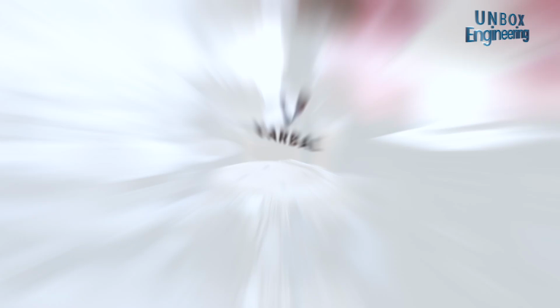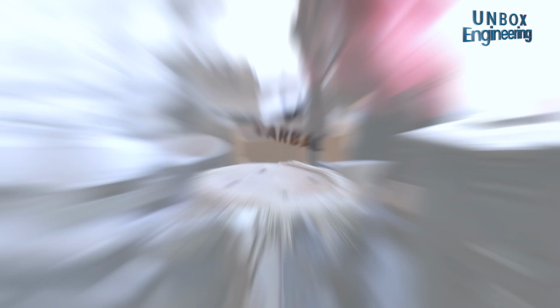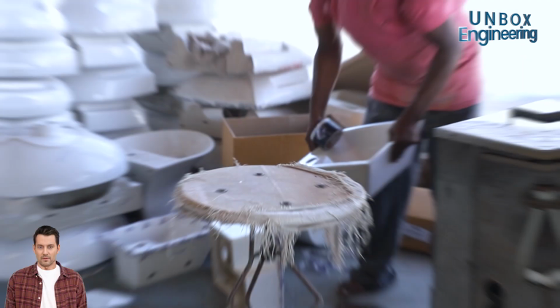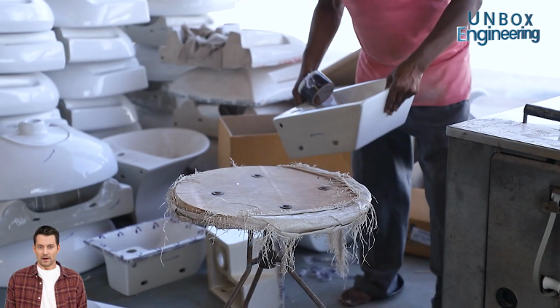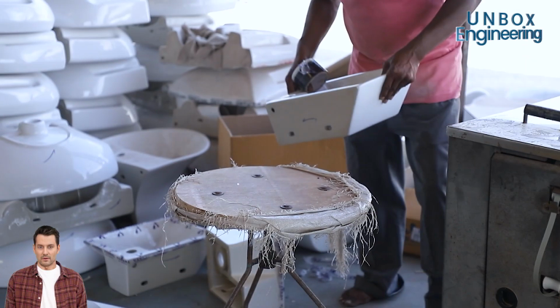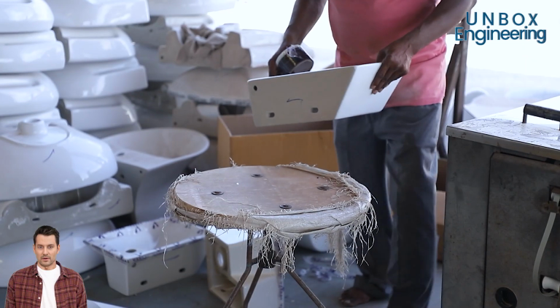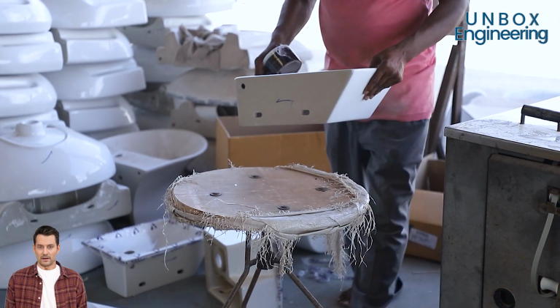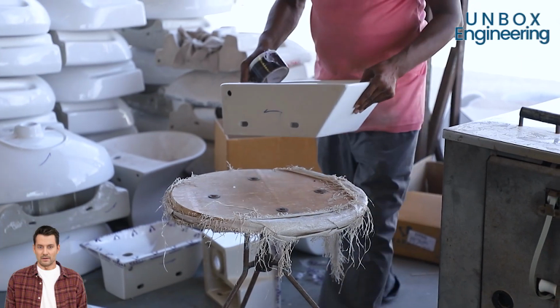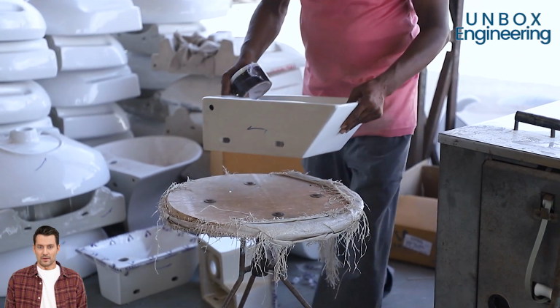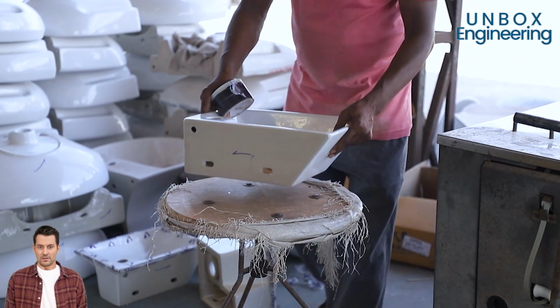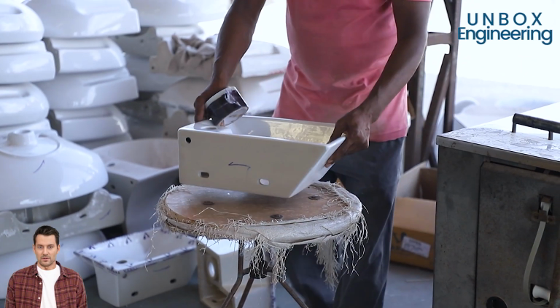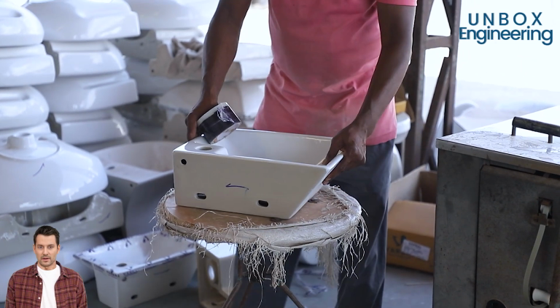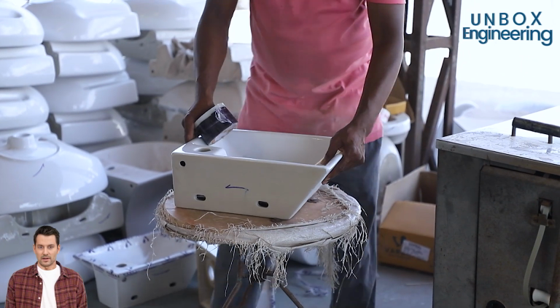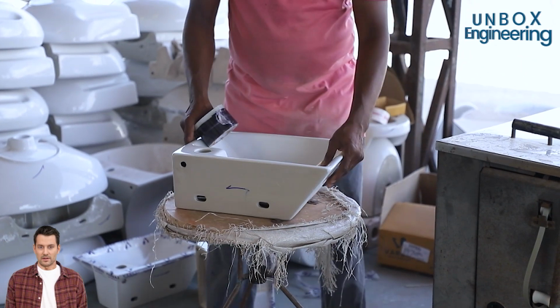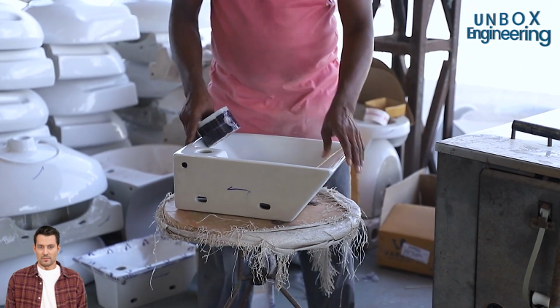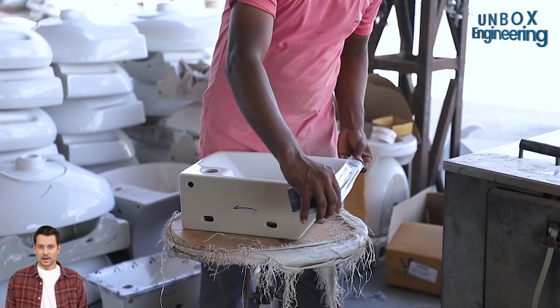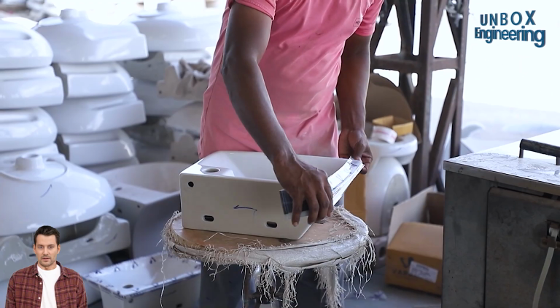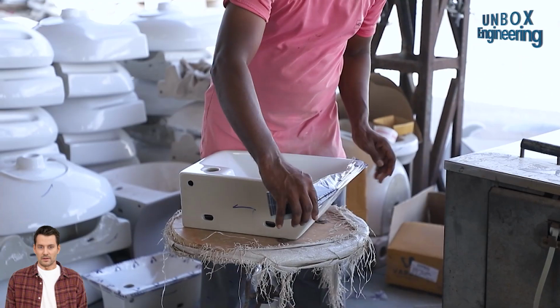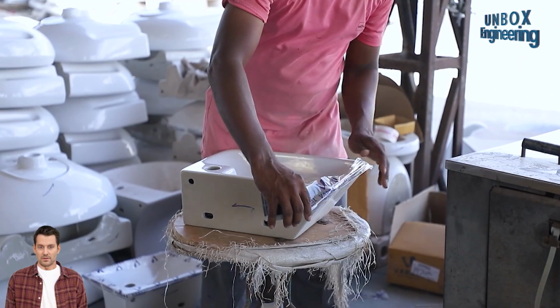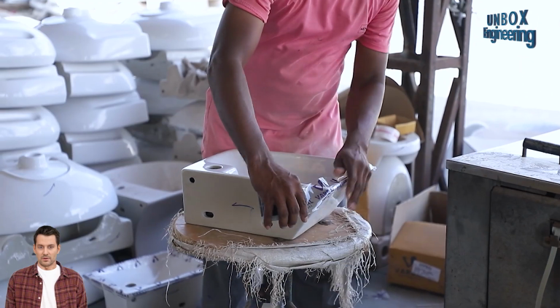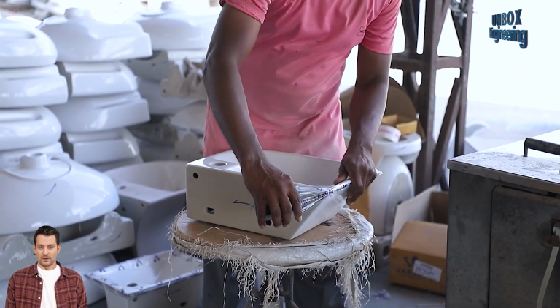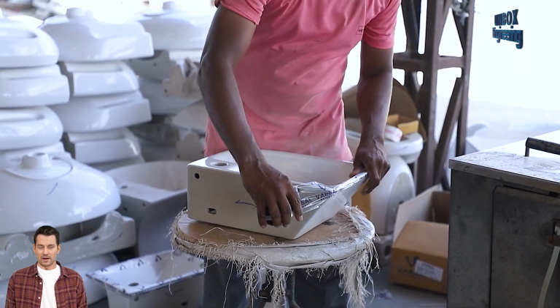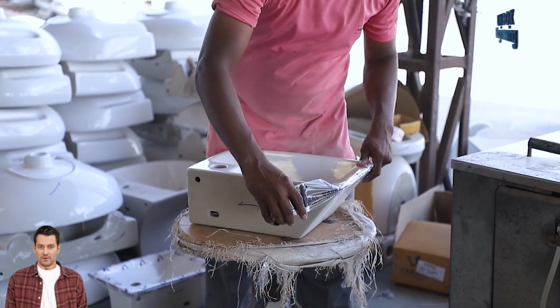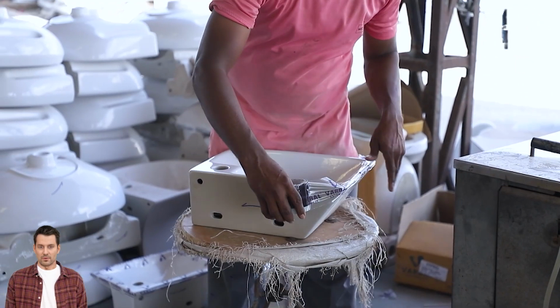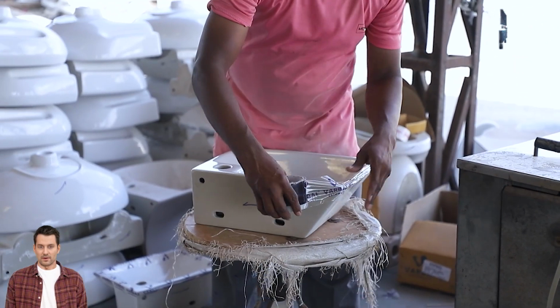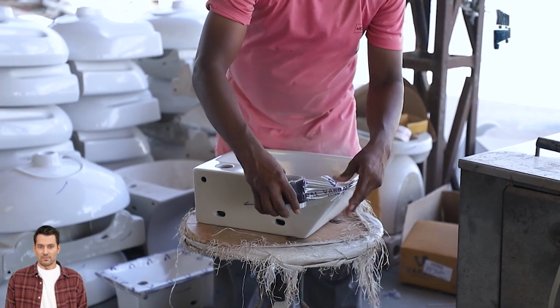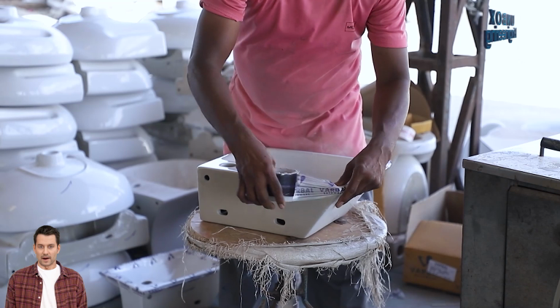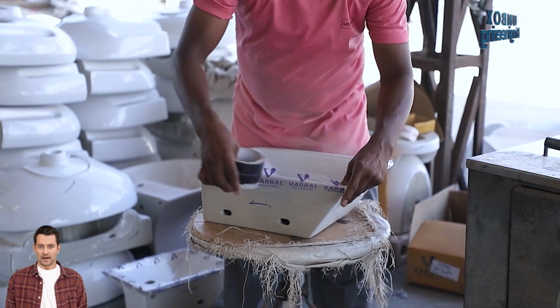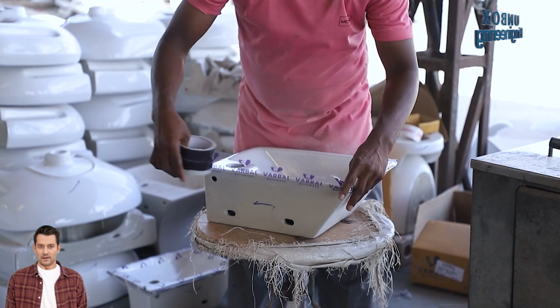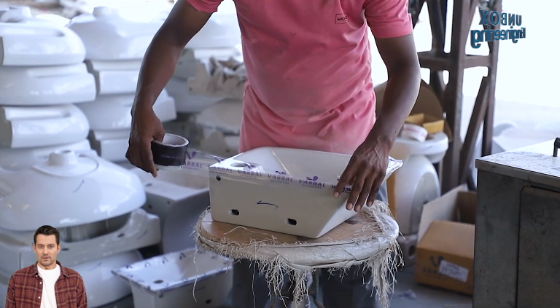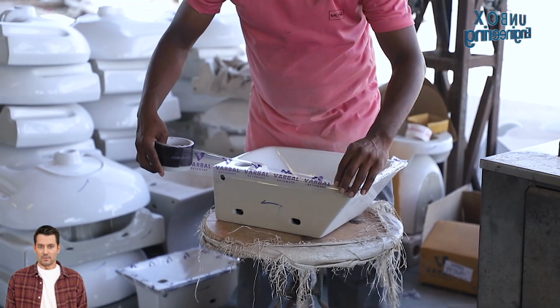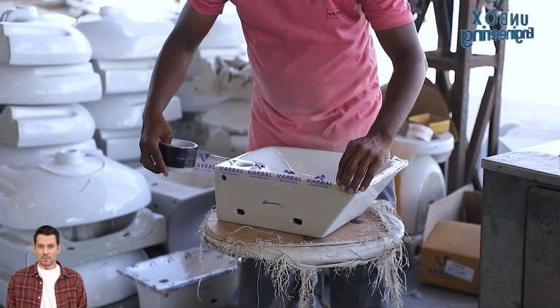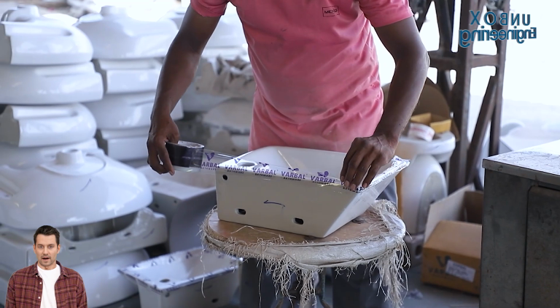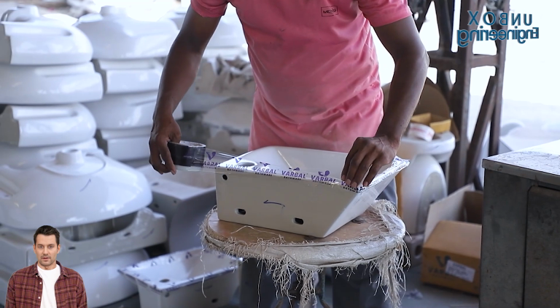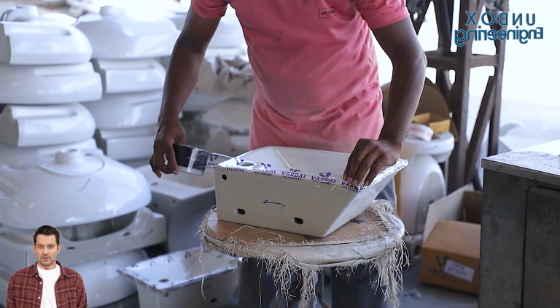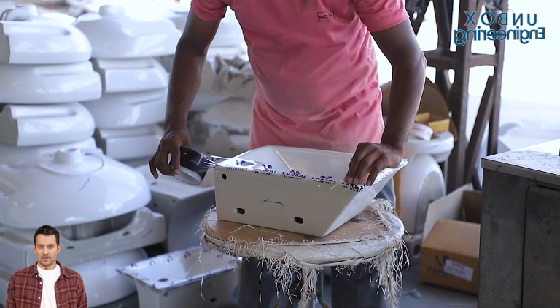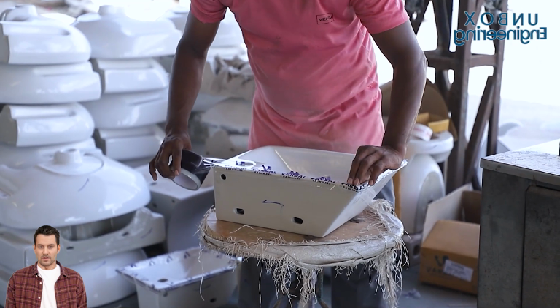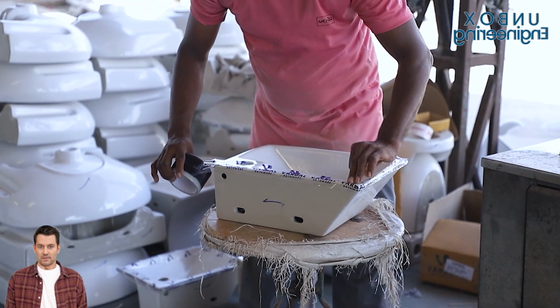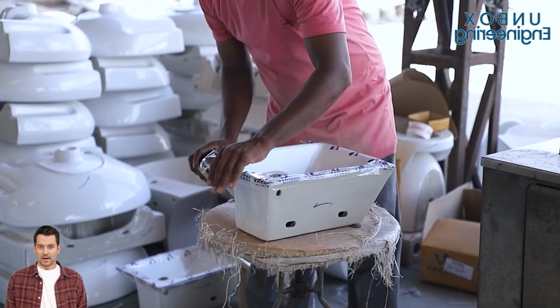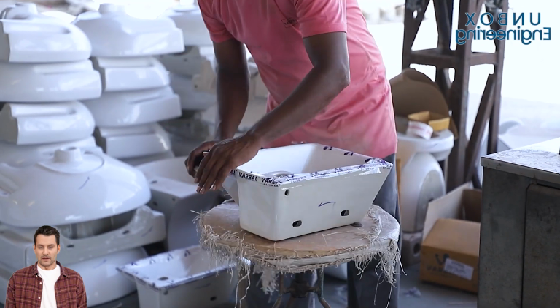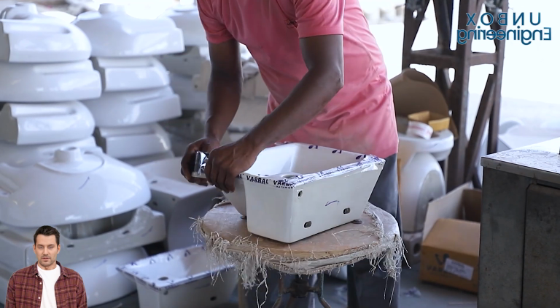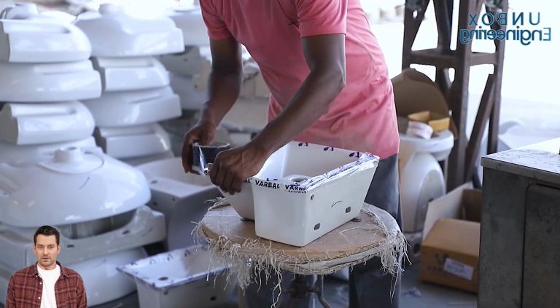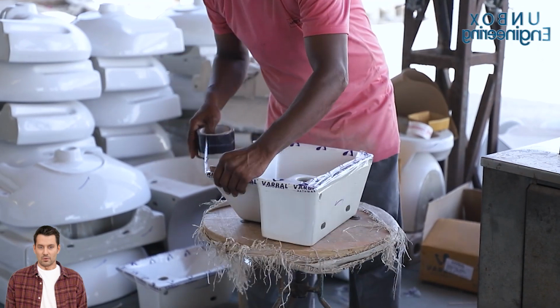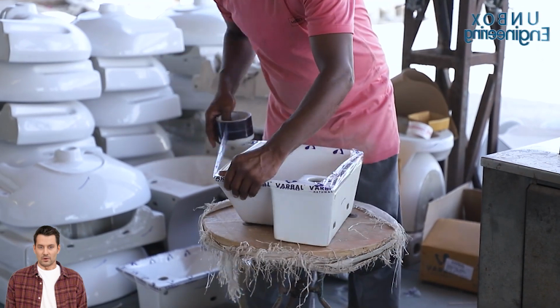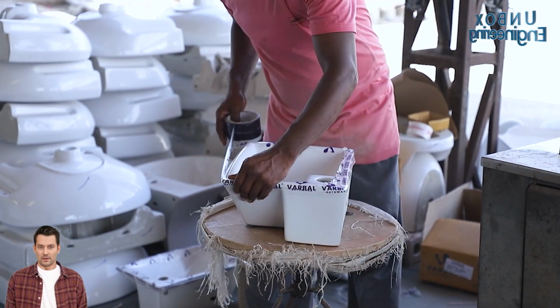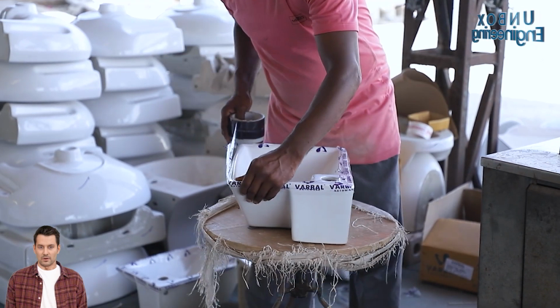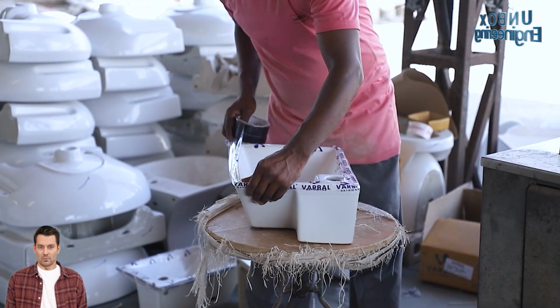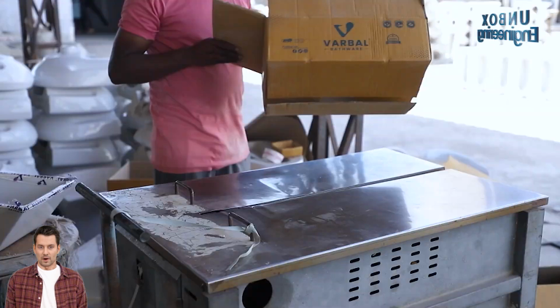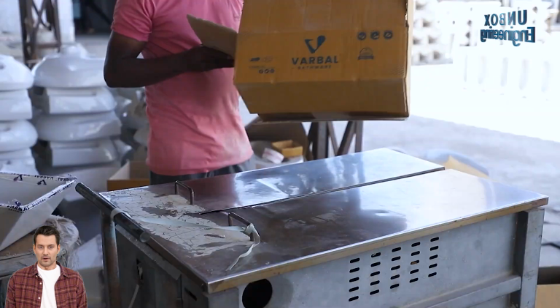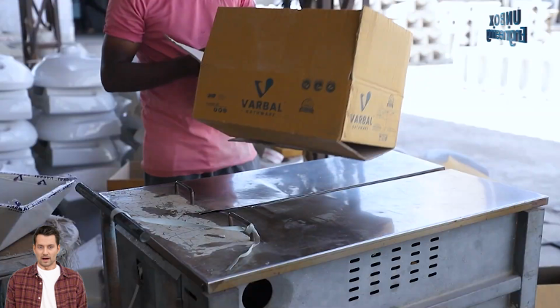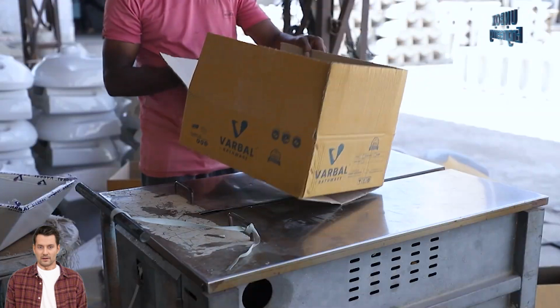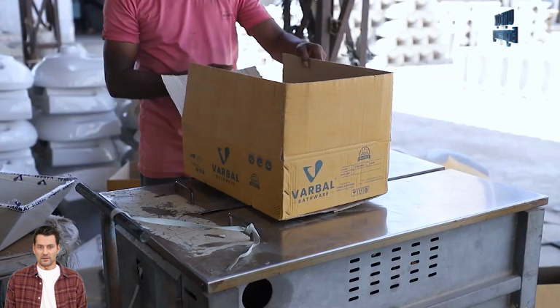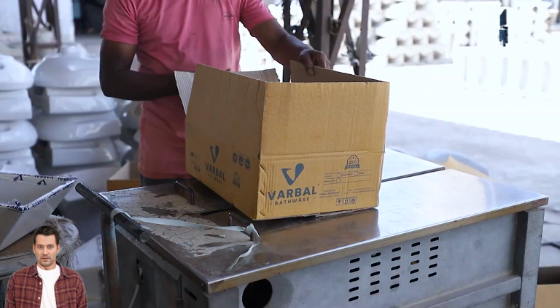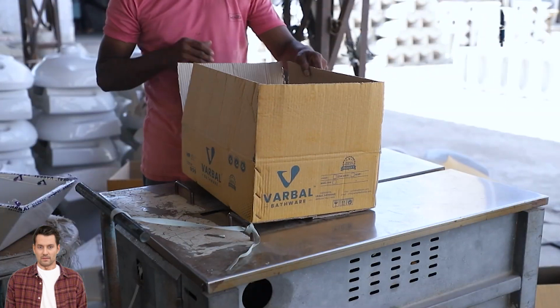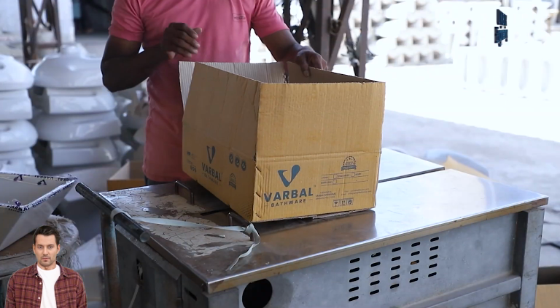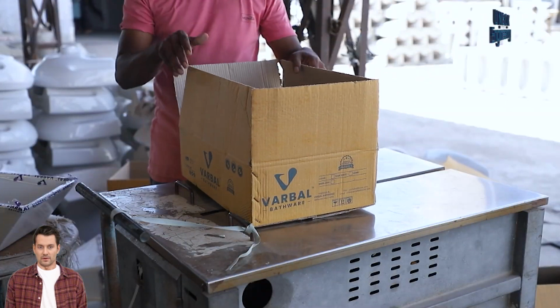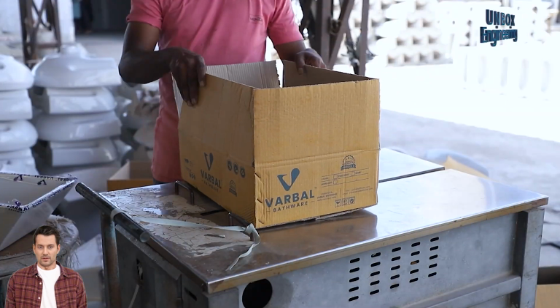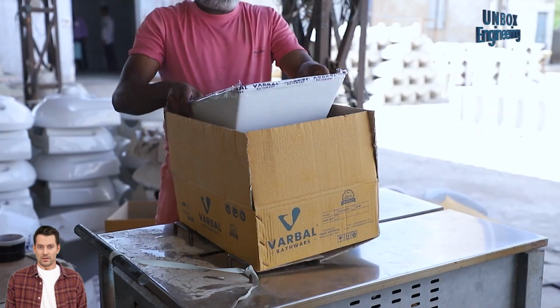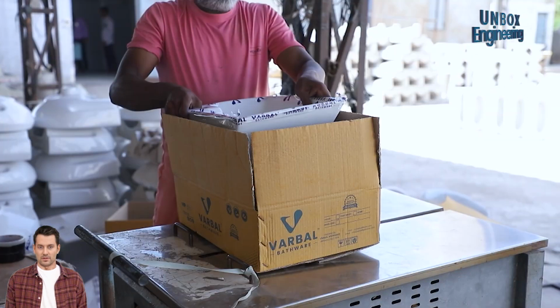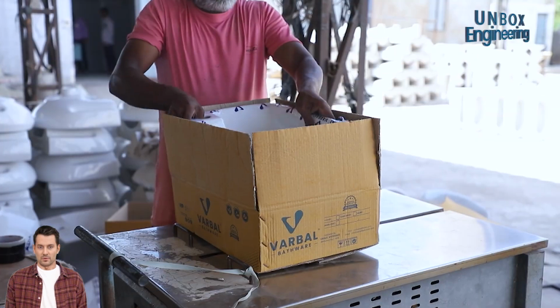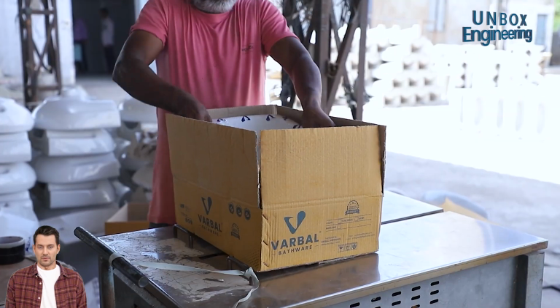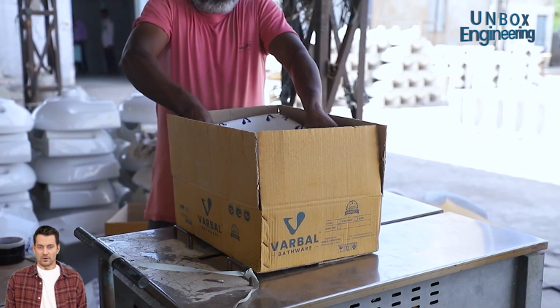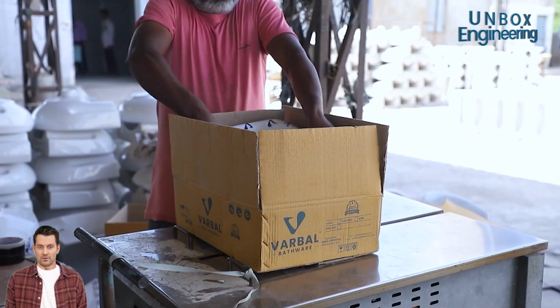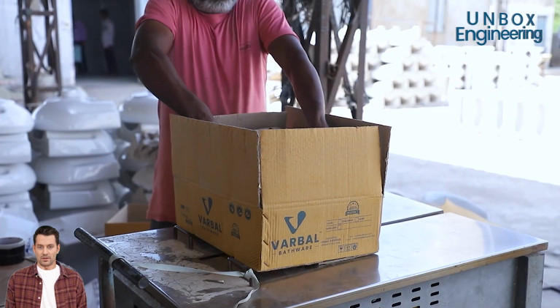Finally, these finished basins are carefully packed in boxes and stored in the warehouse for distribution.